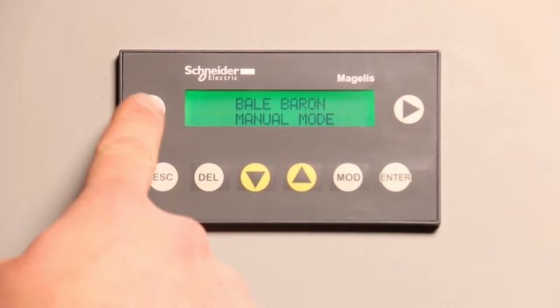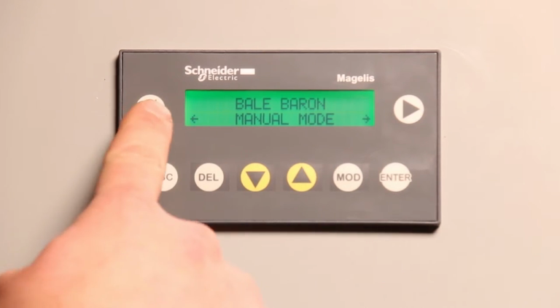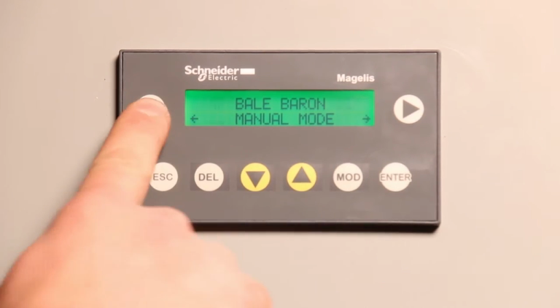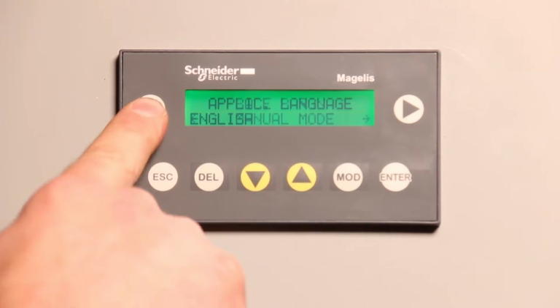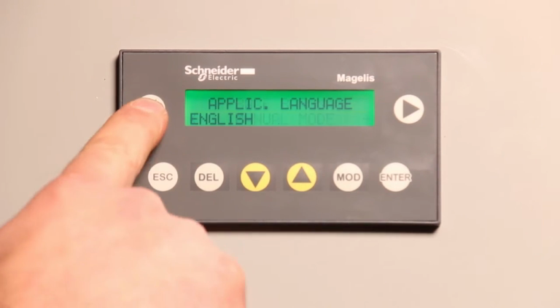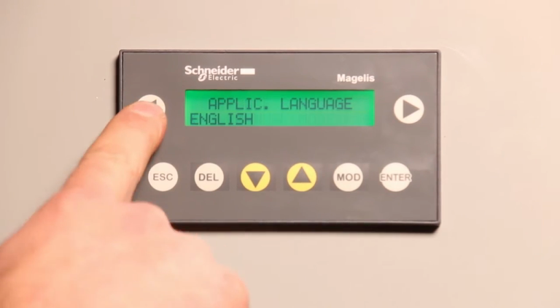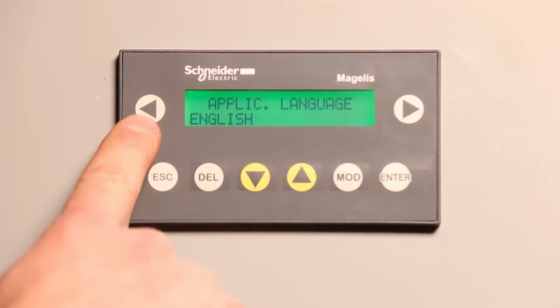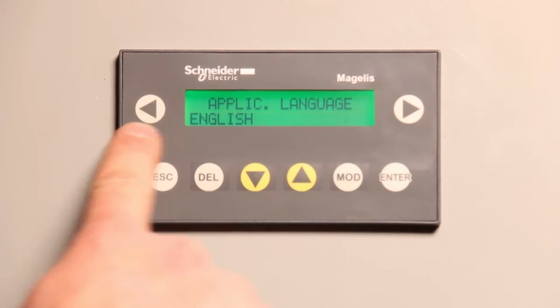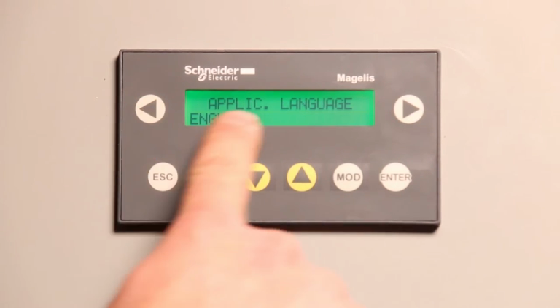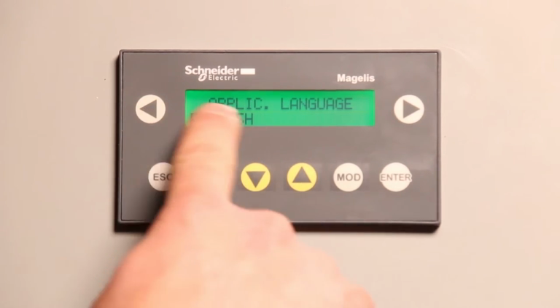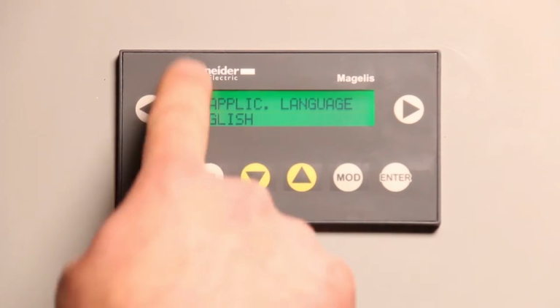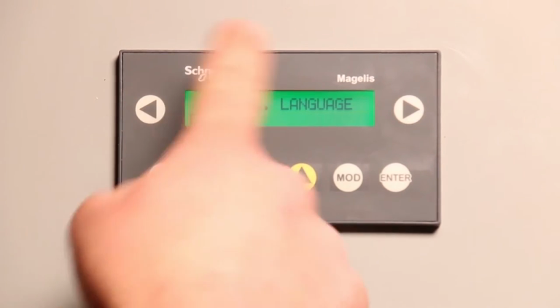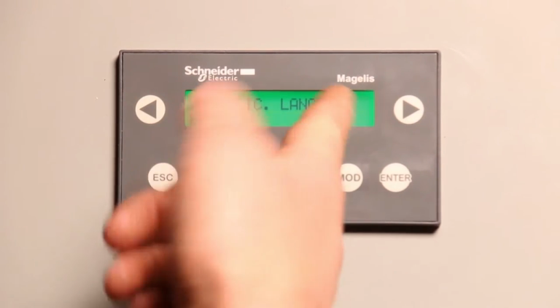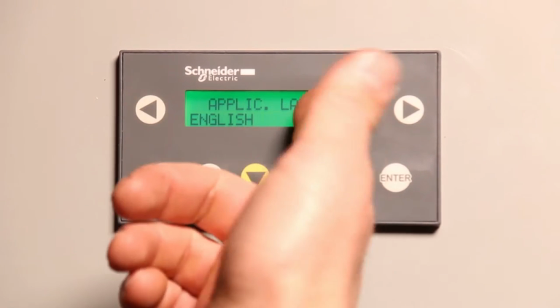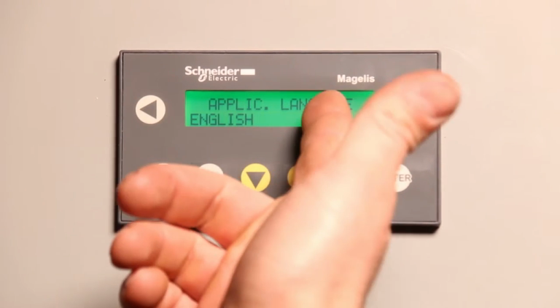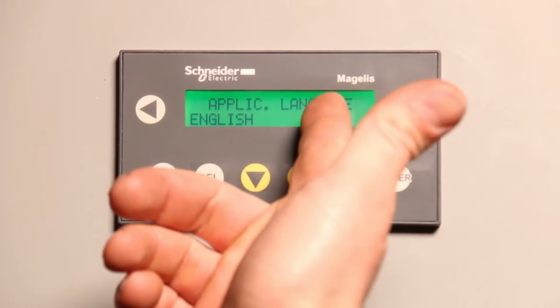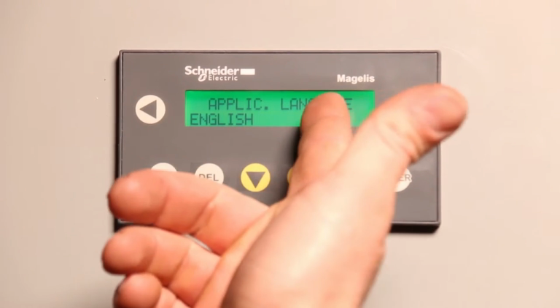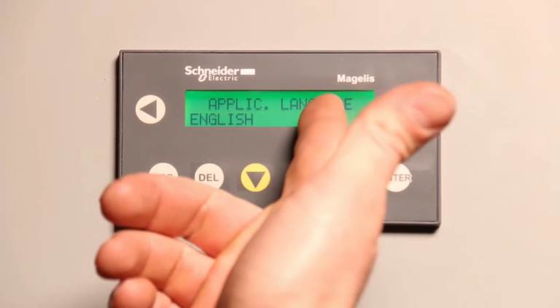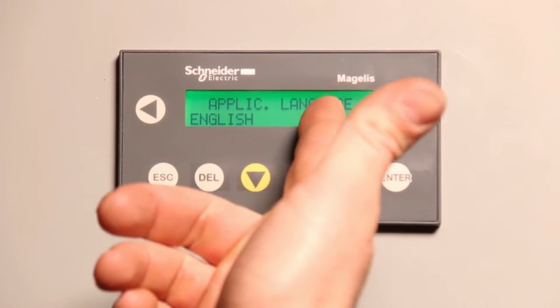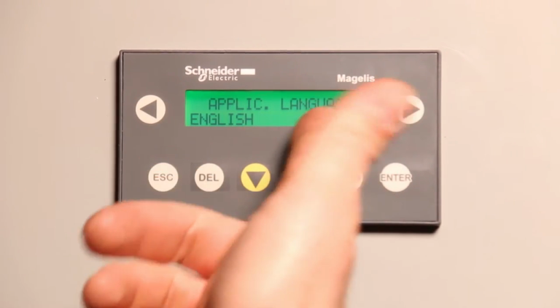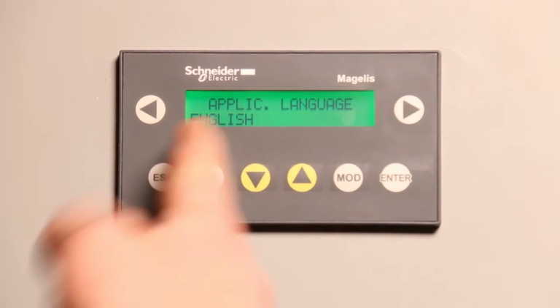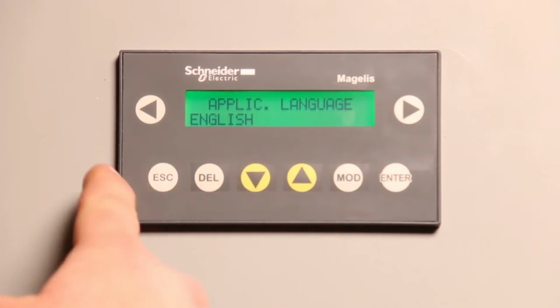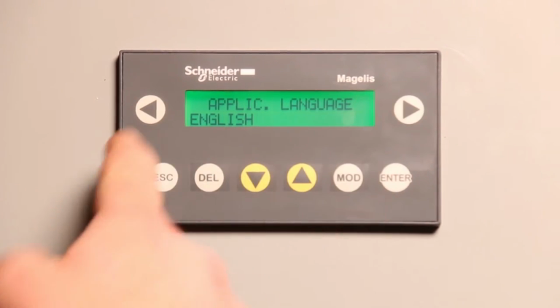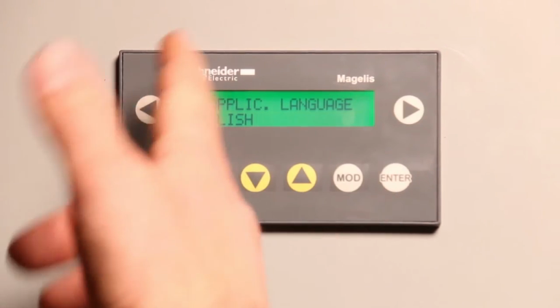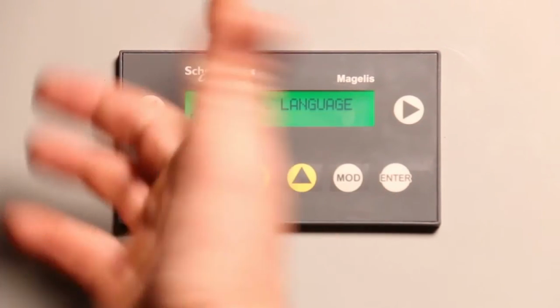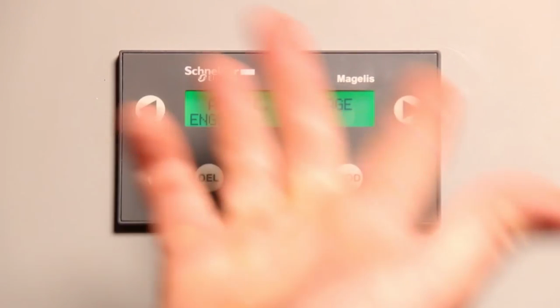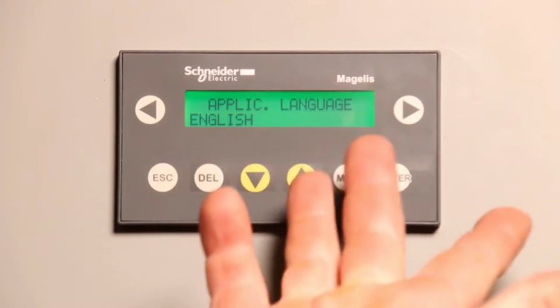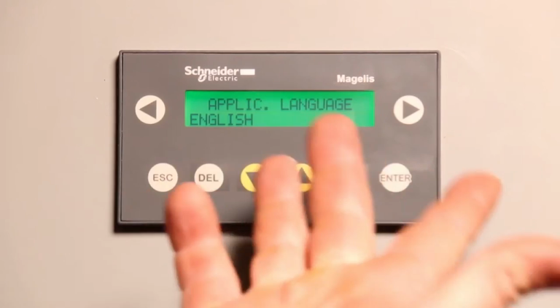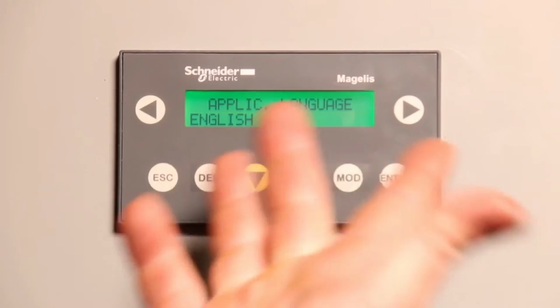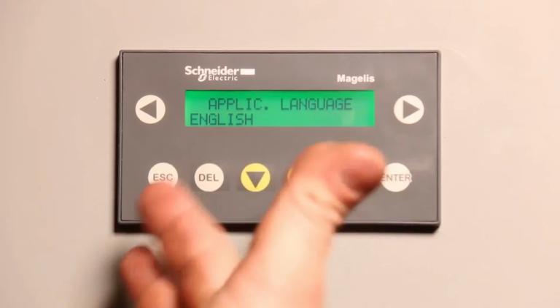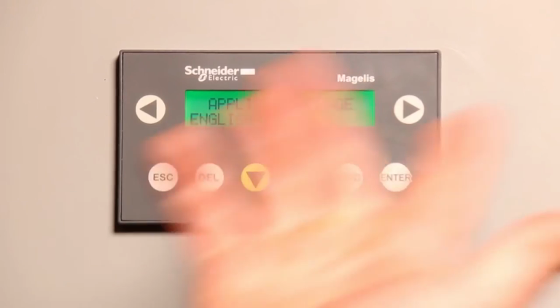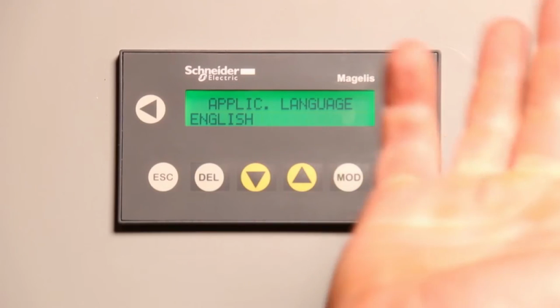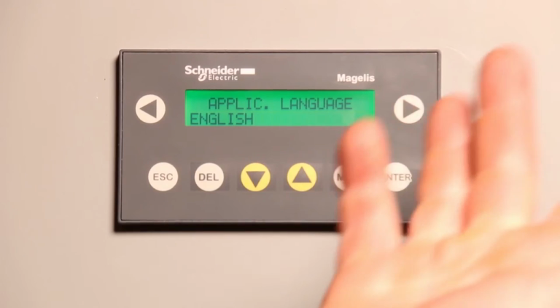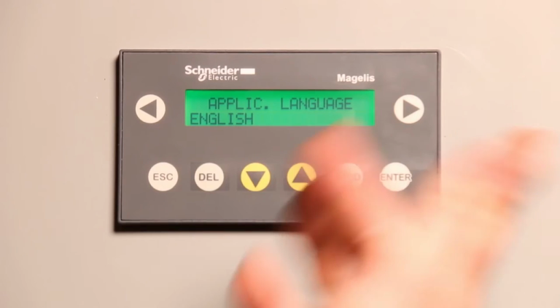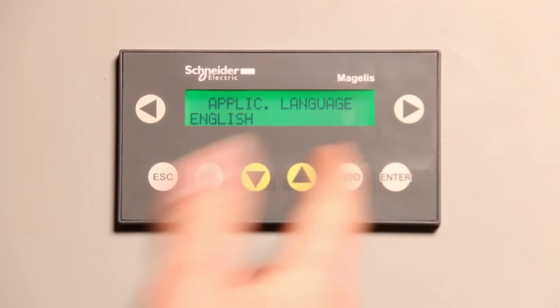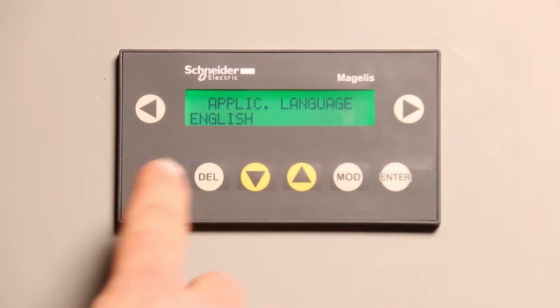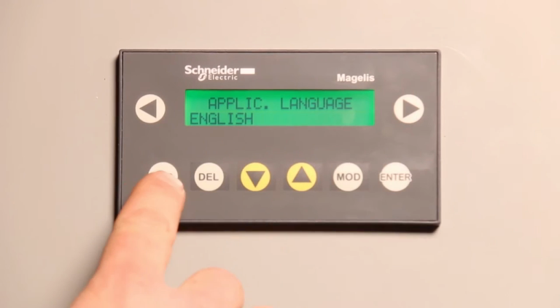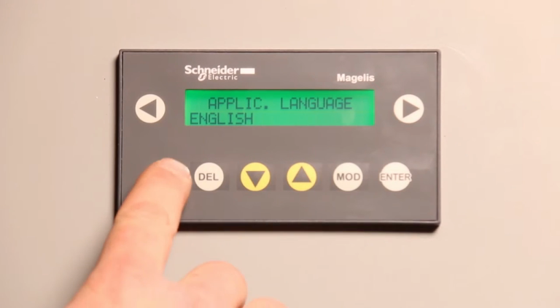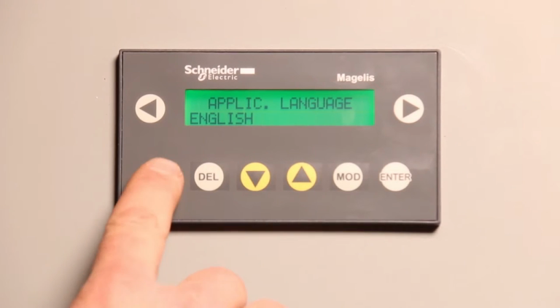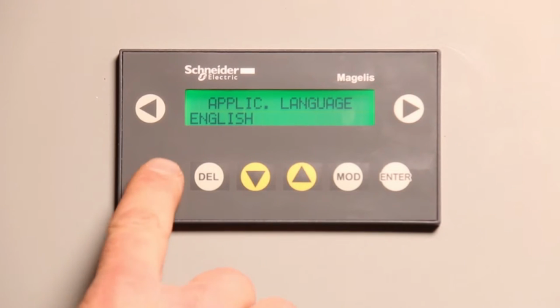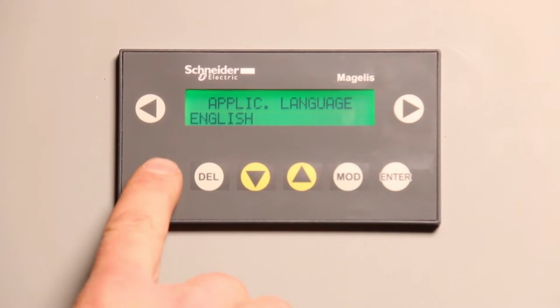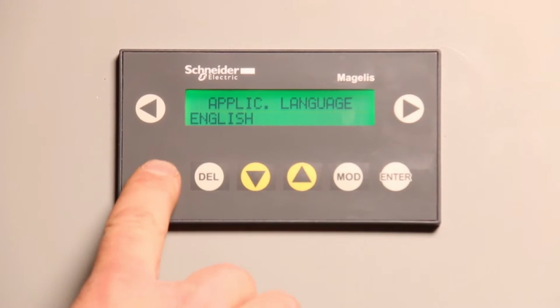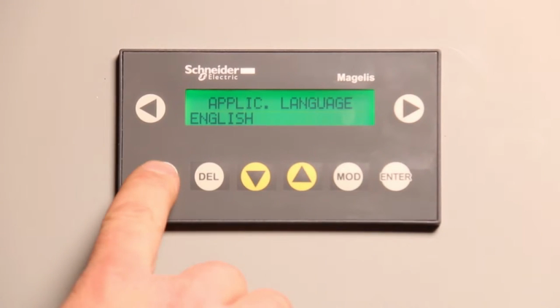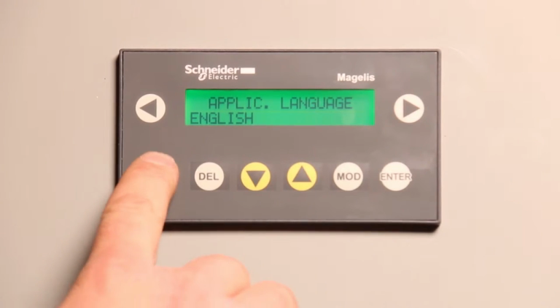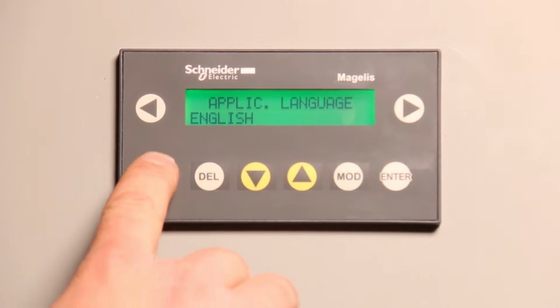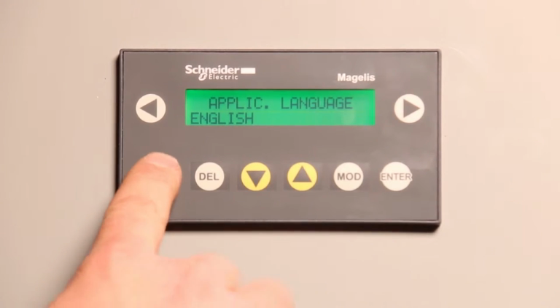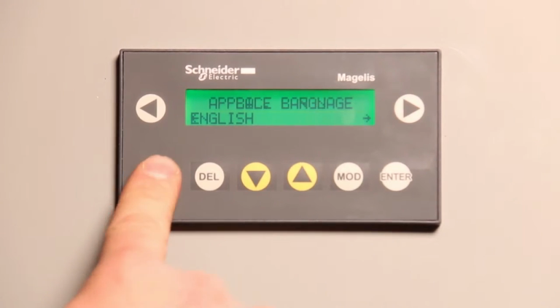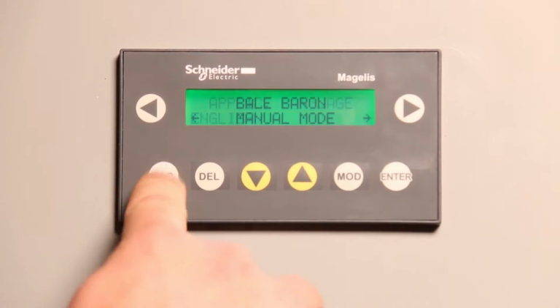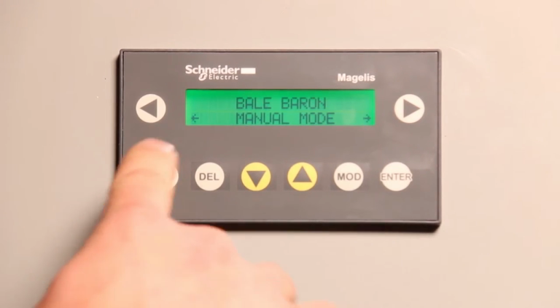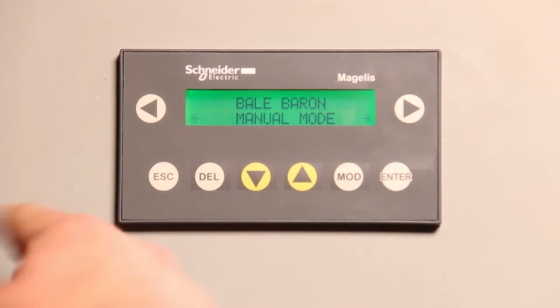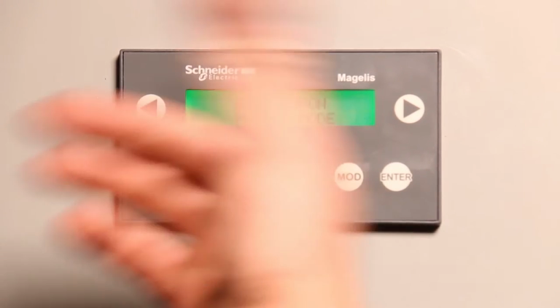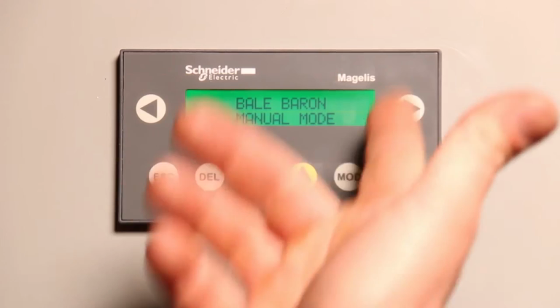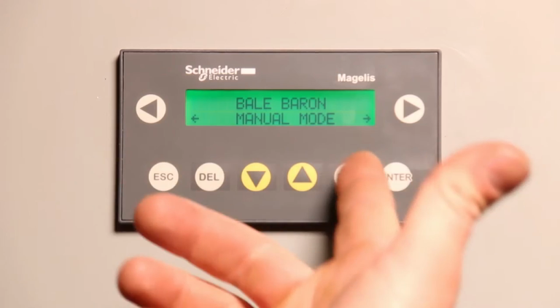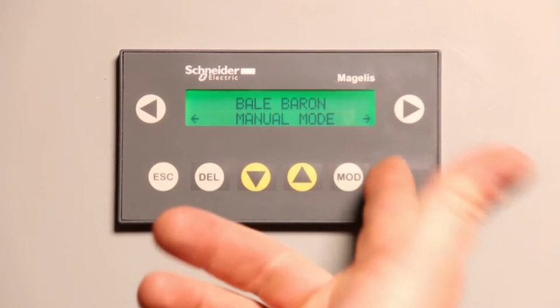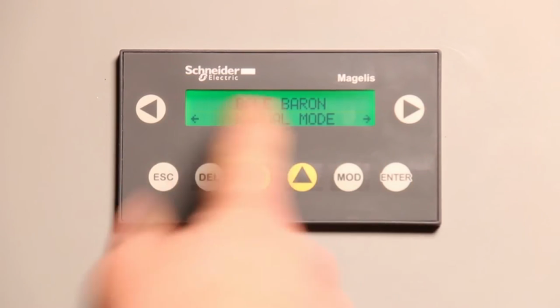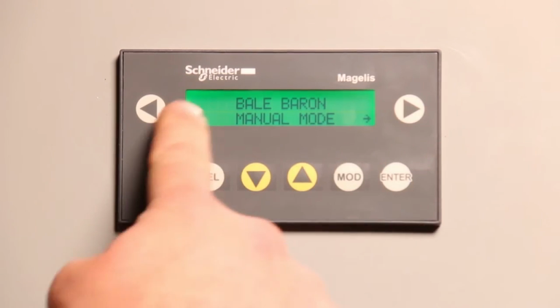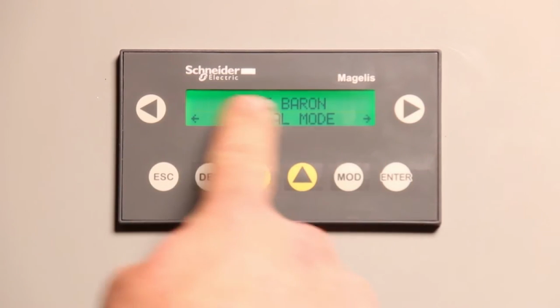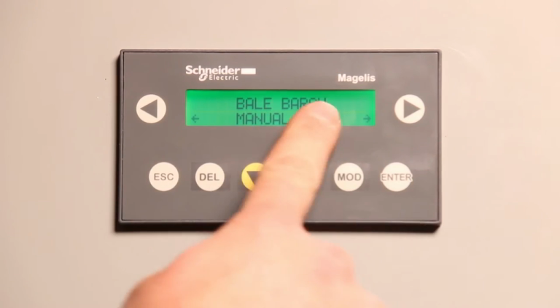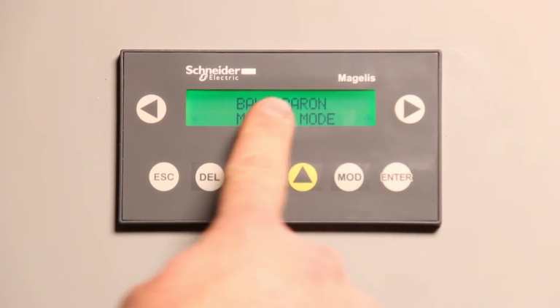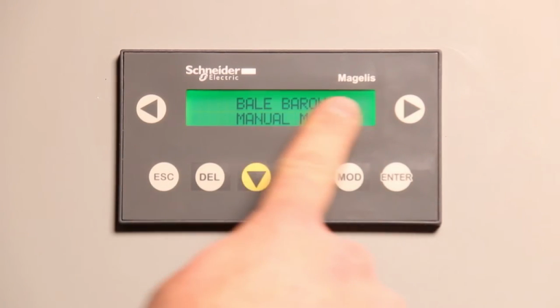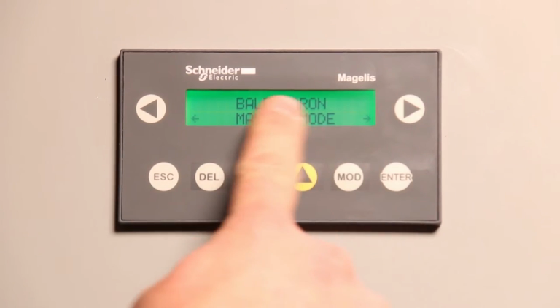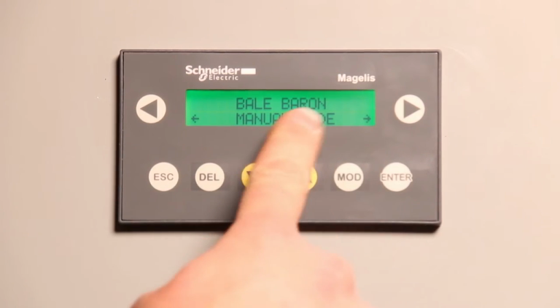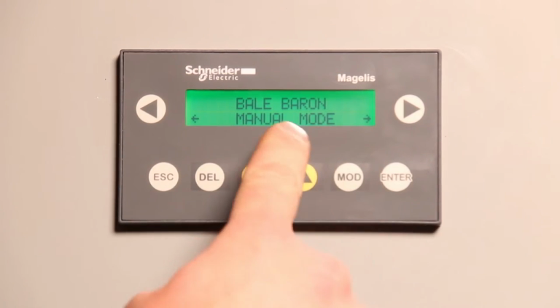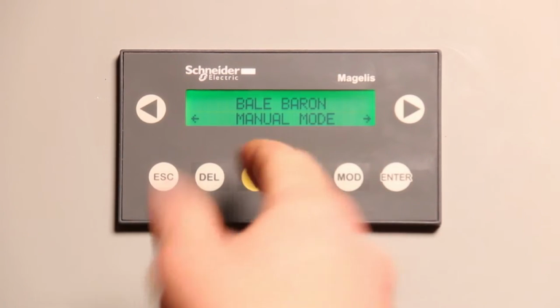If you select left, you can actually change the language. I'm going to keep it in English. If you hit escape, you go back to the main screen.